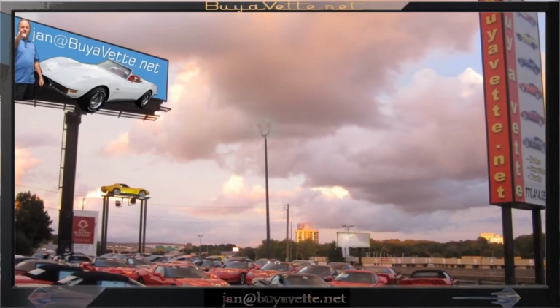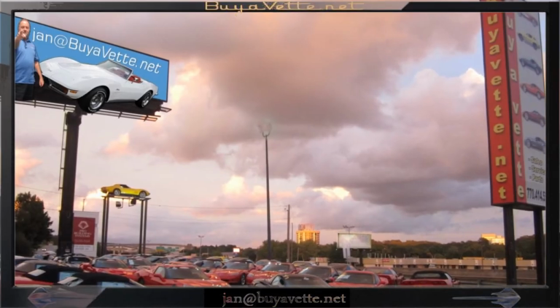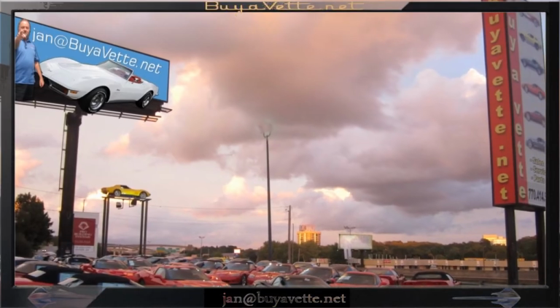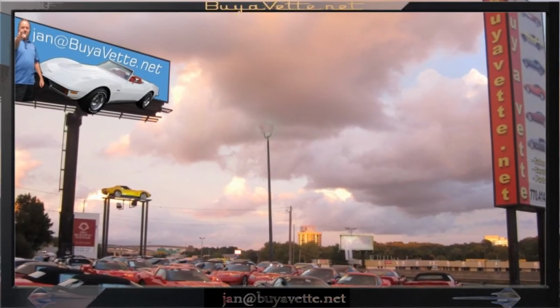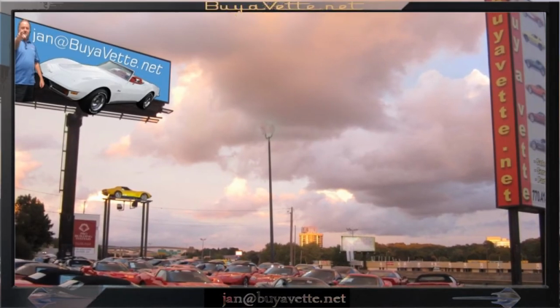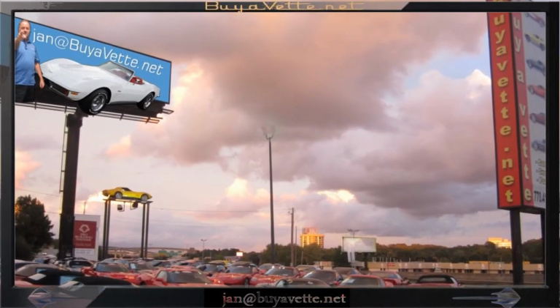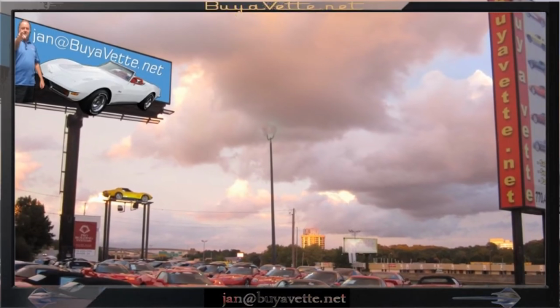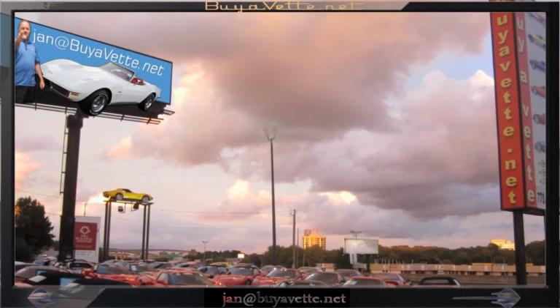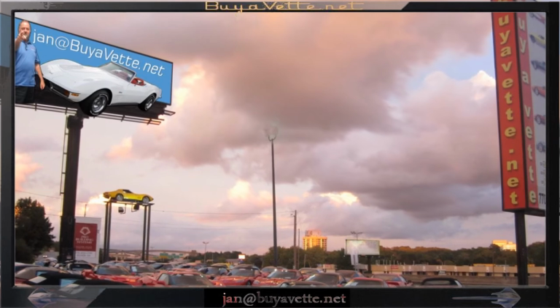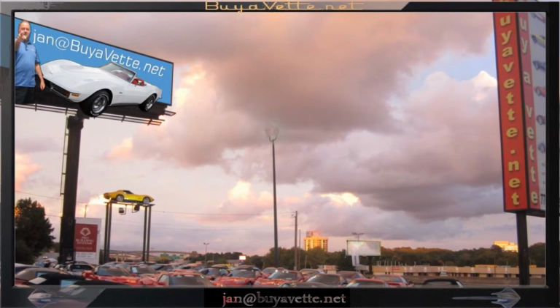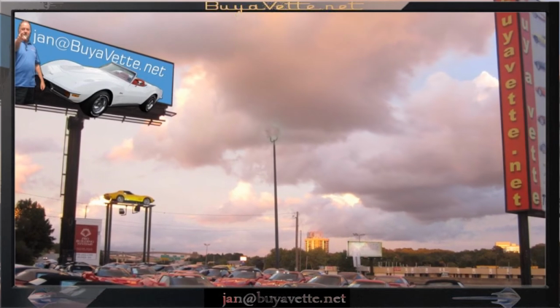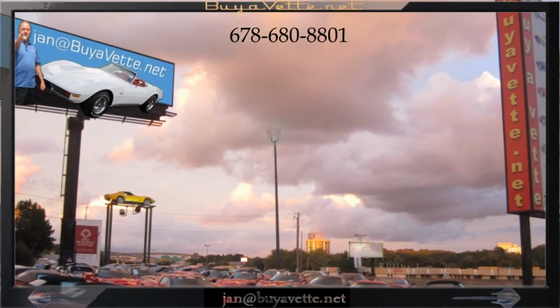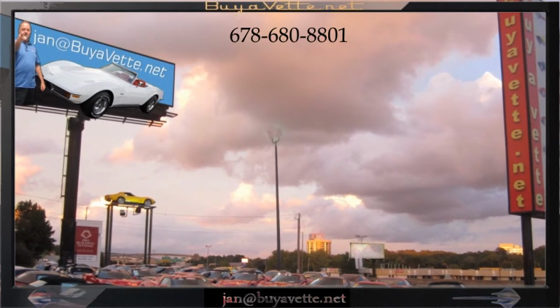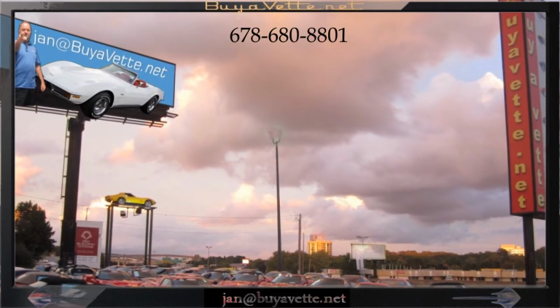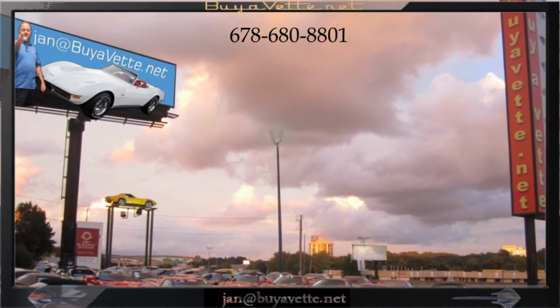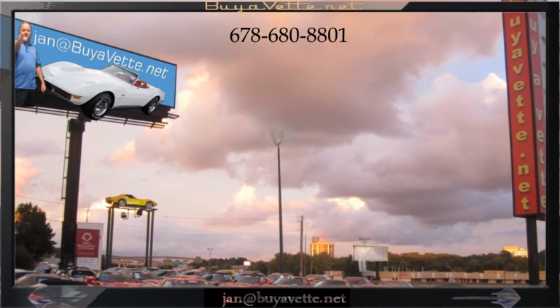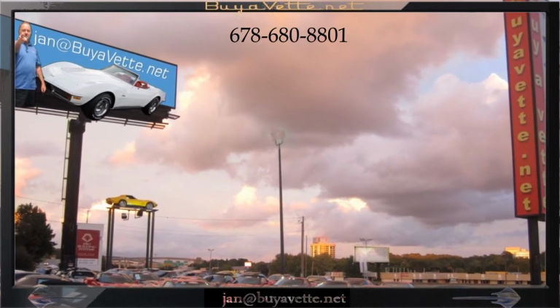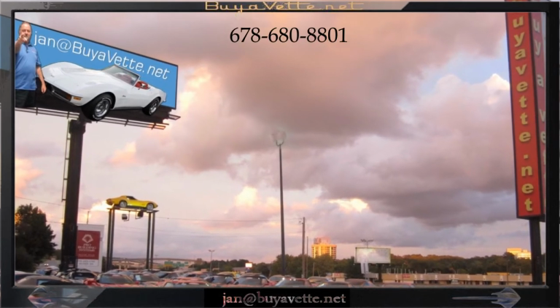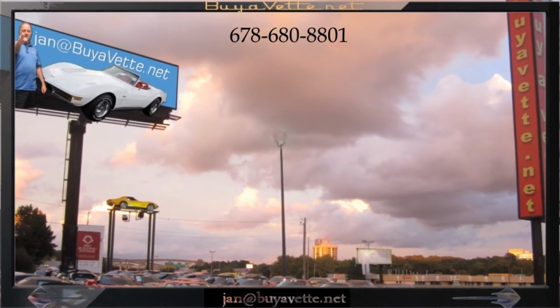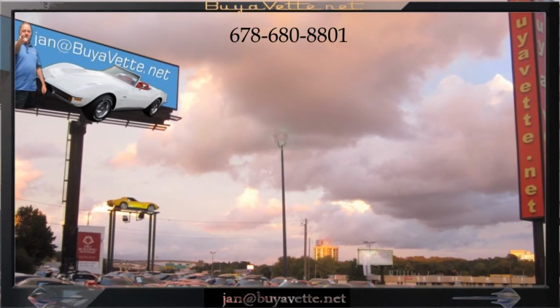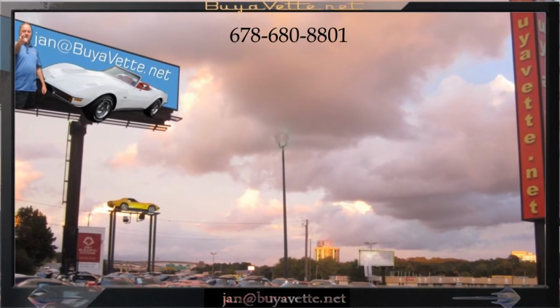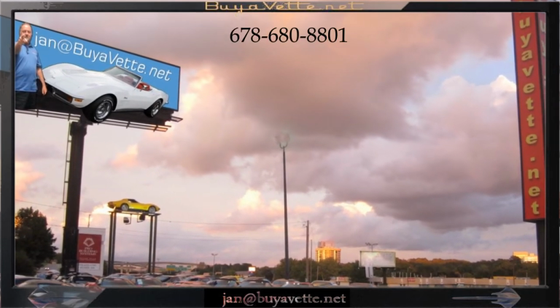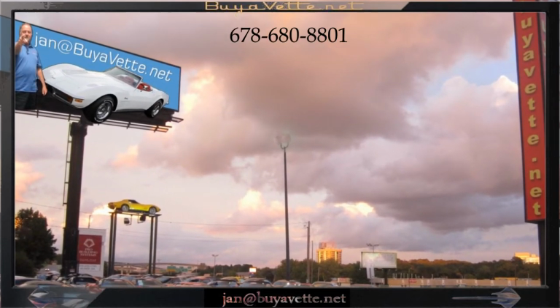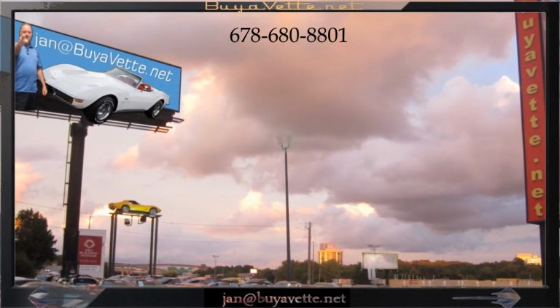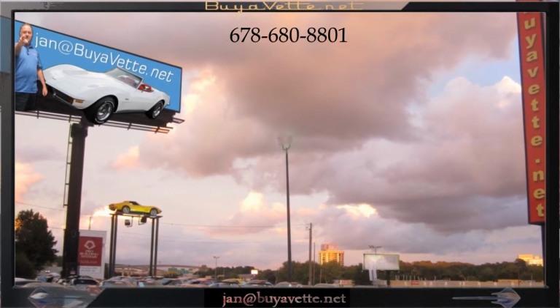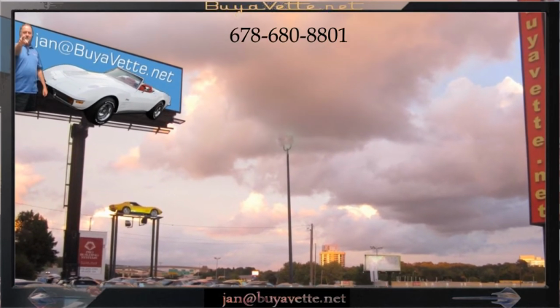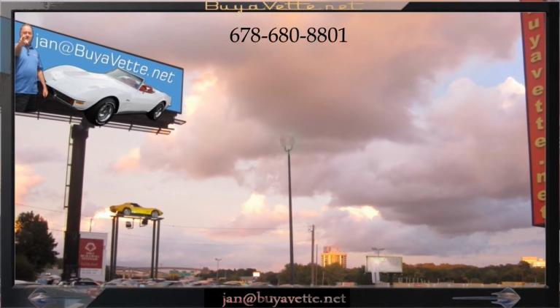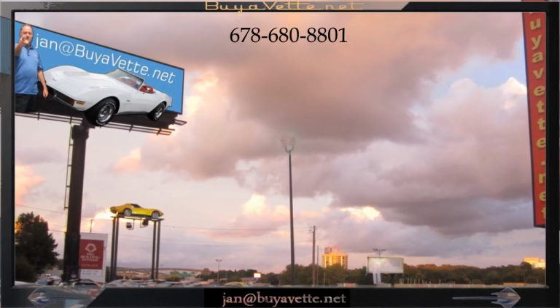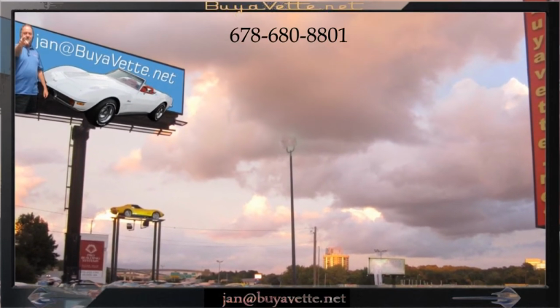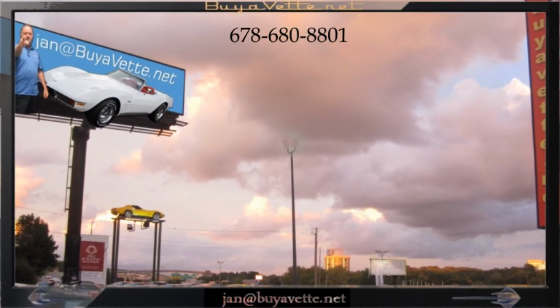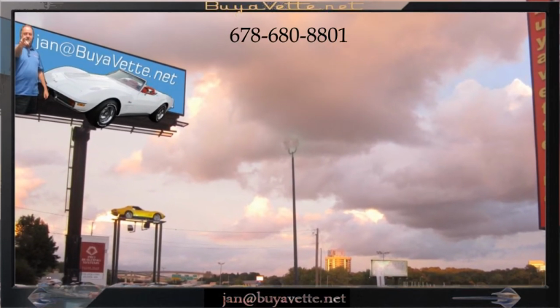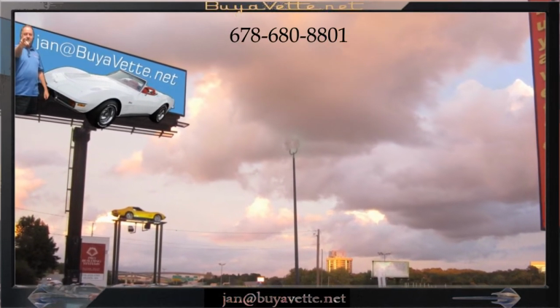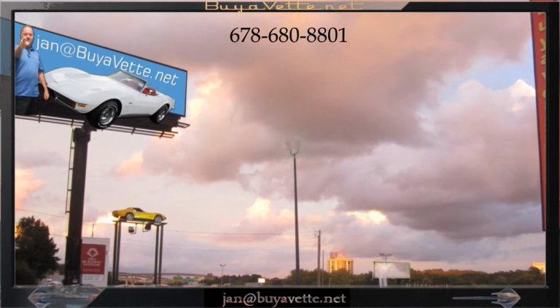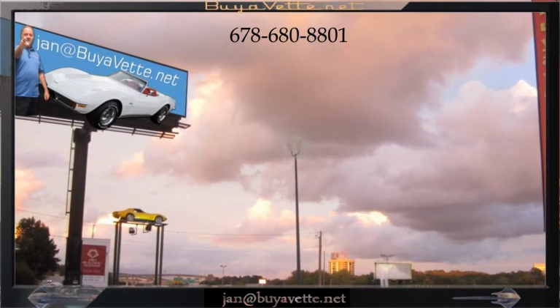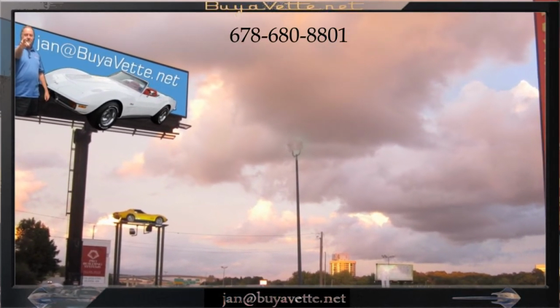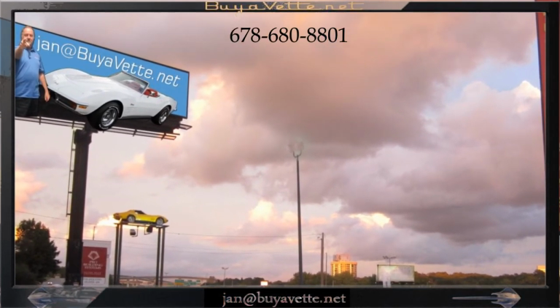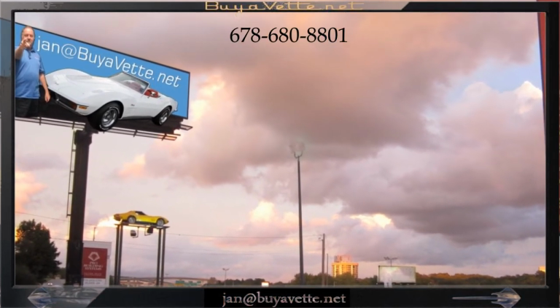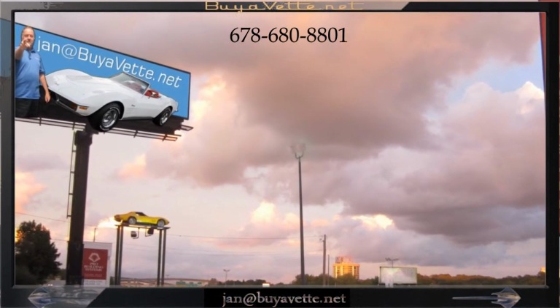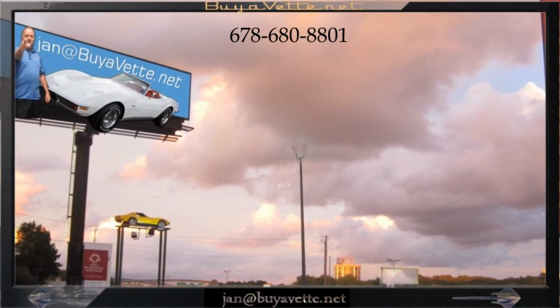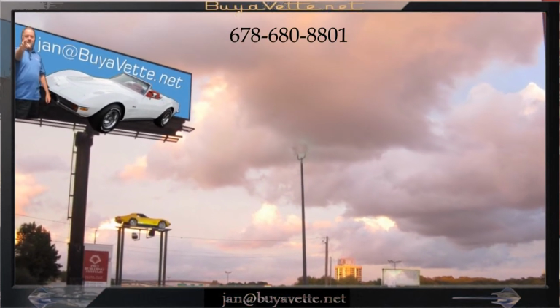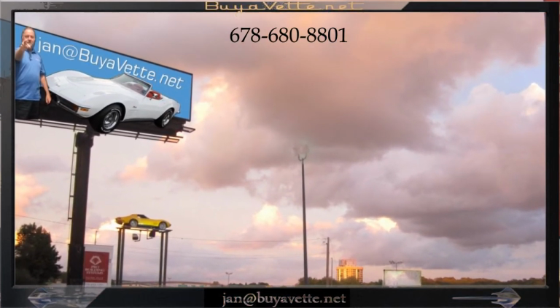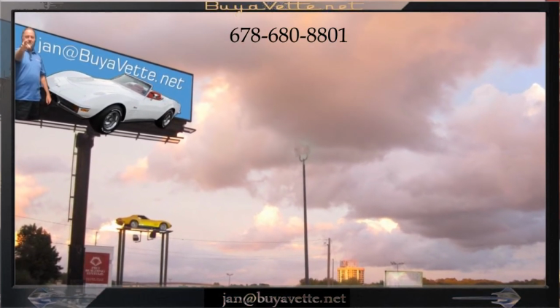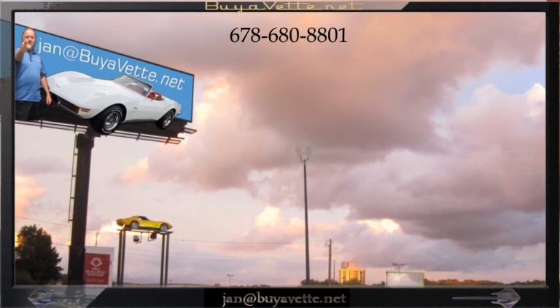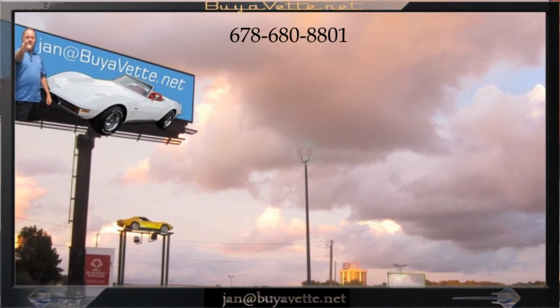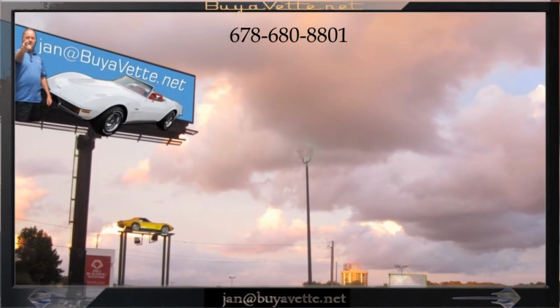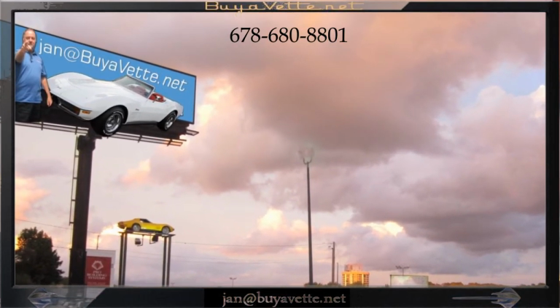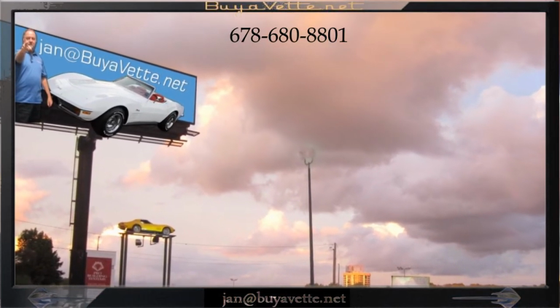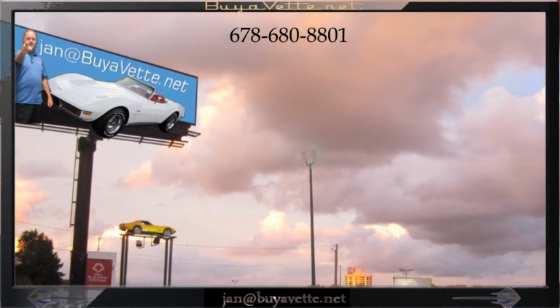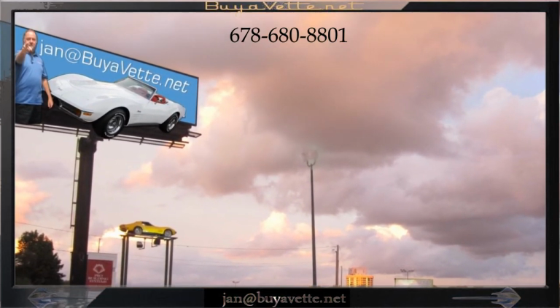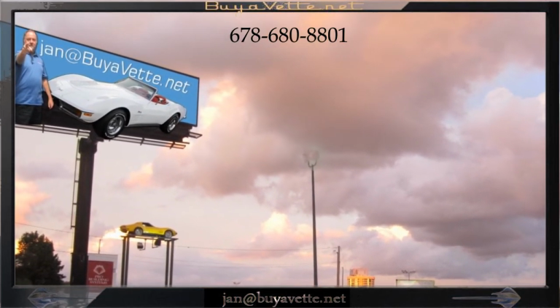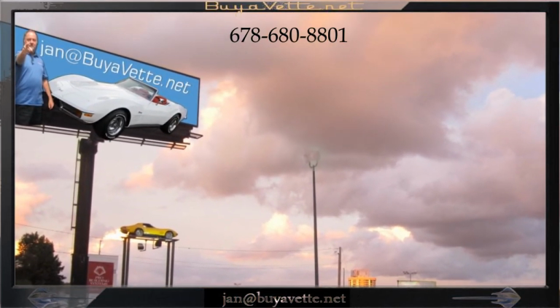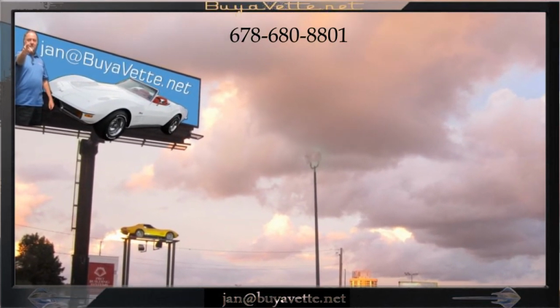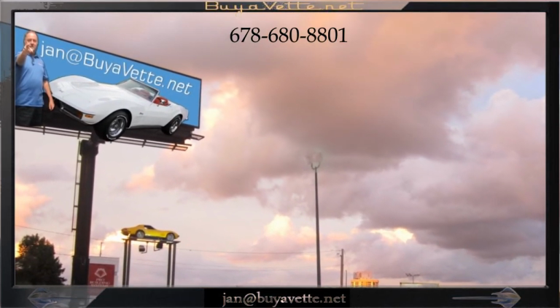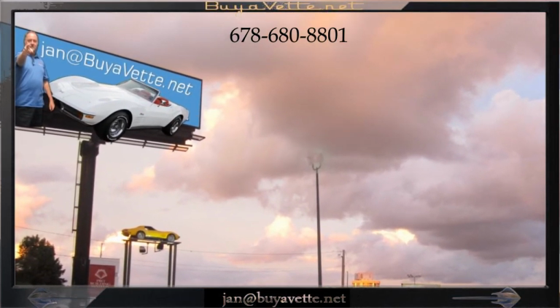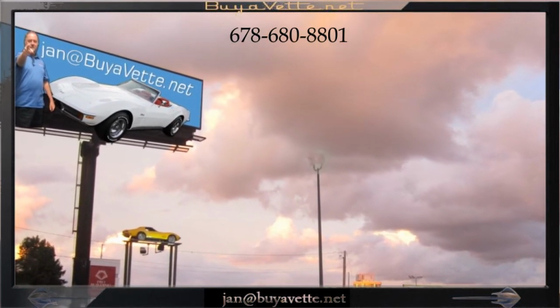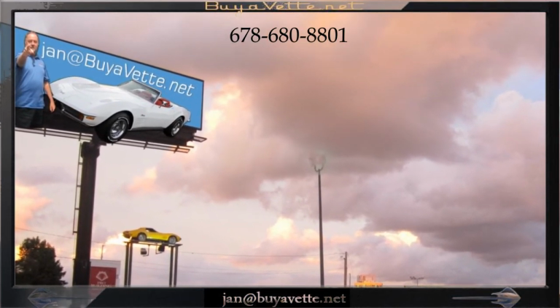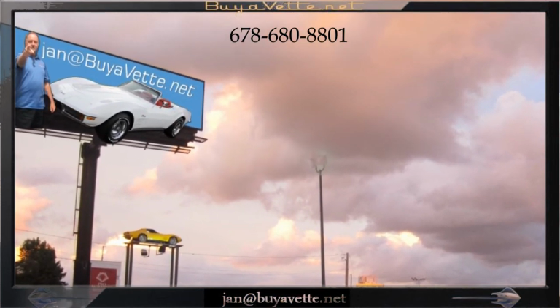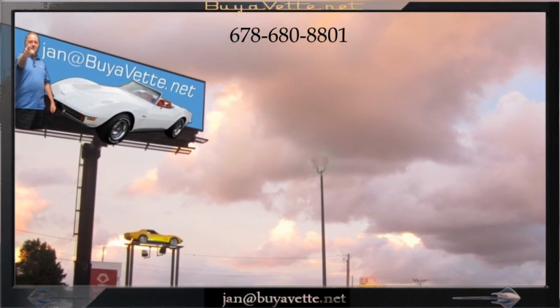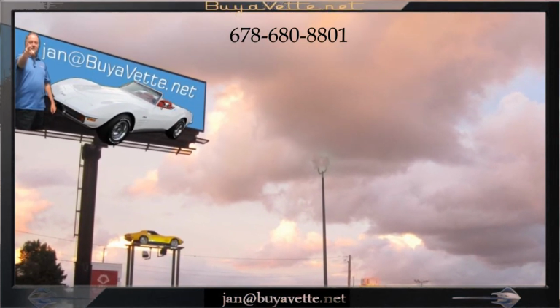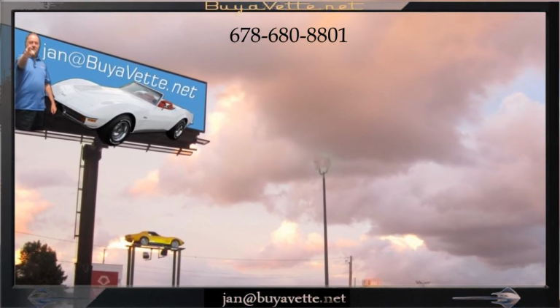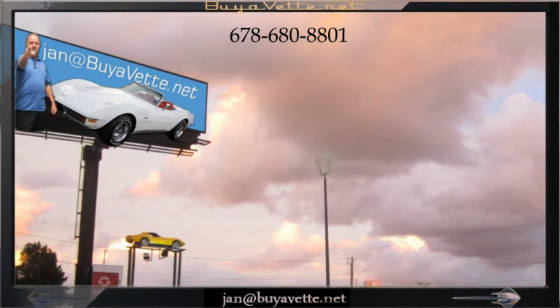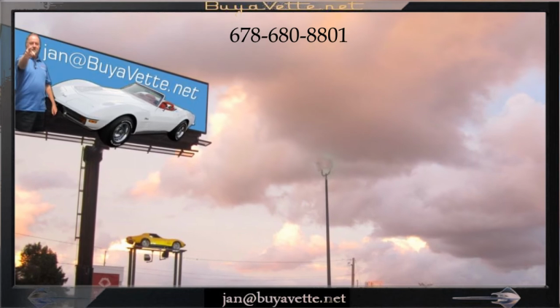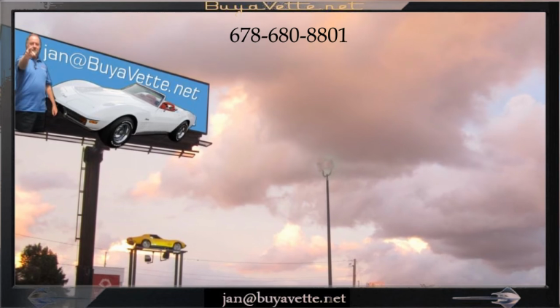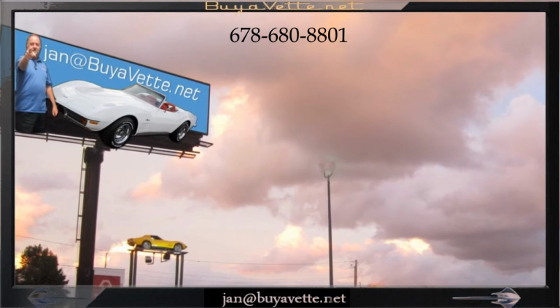Come and see me at Bayavet, 678-680-8801, and thank you for looking.